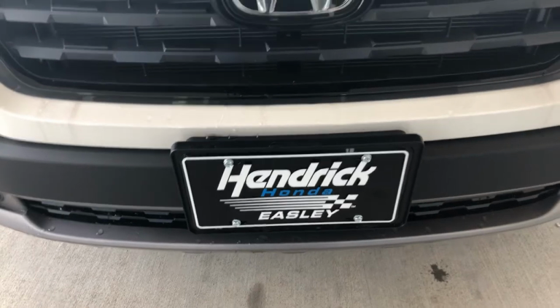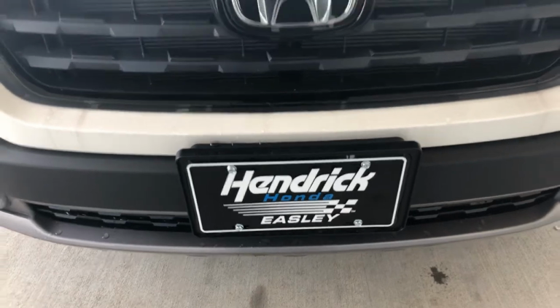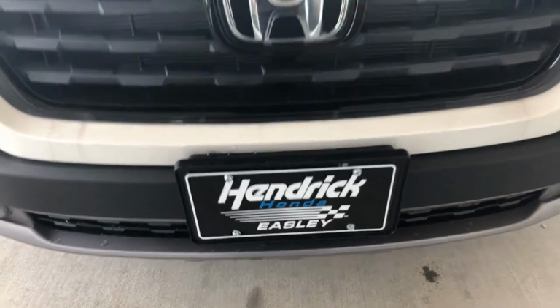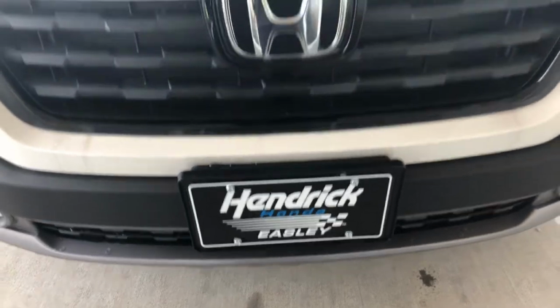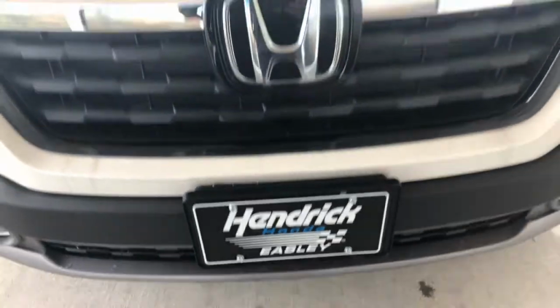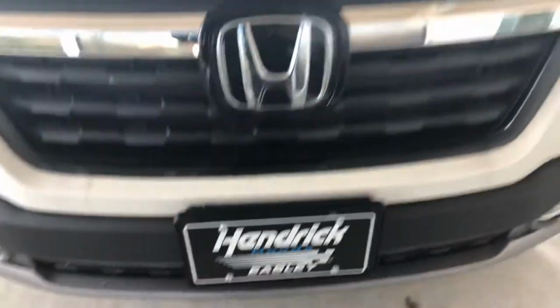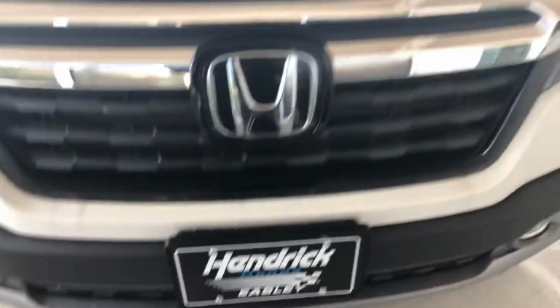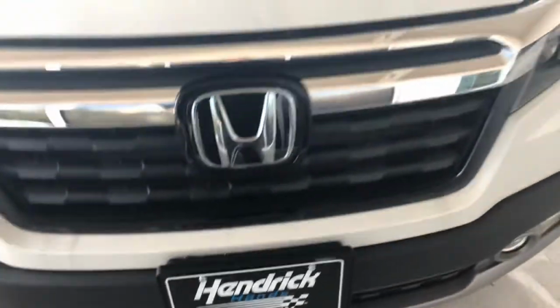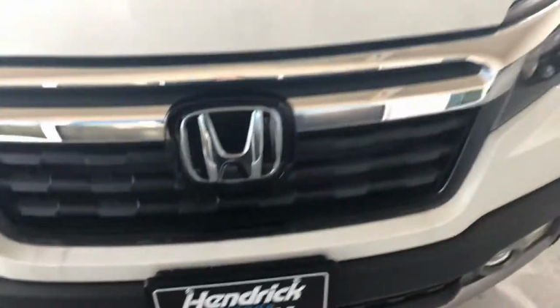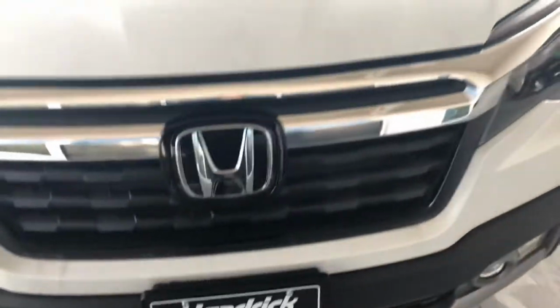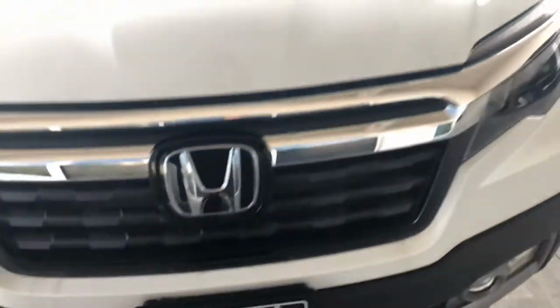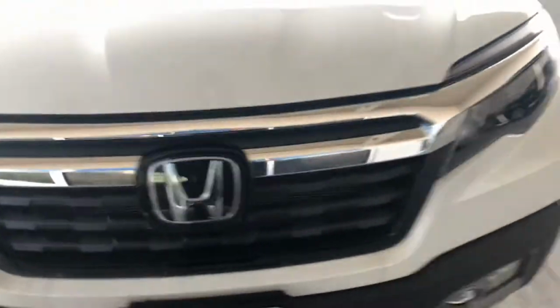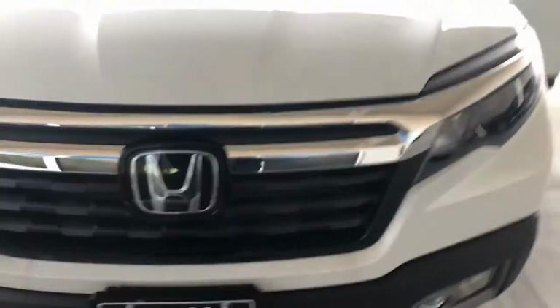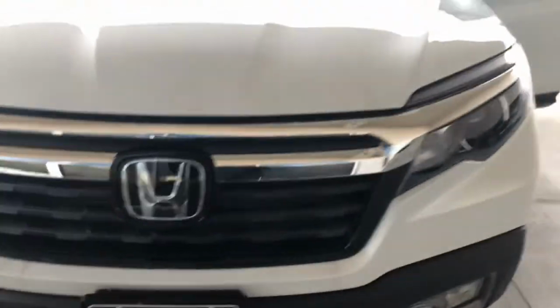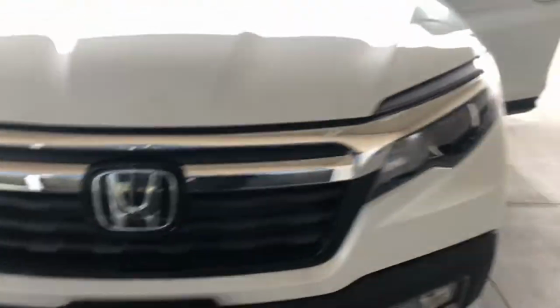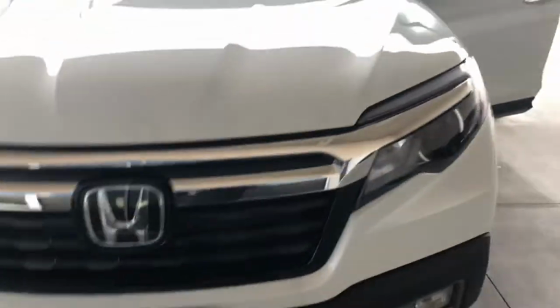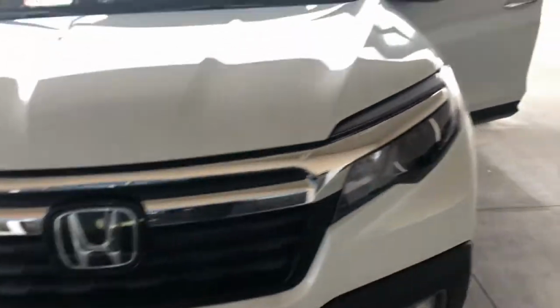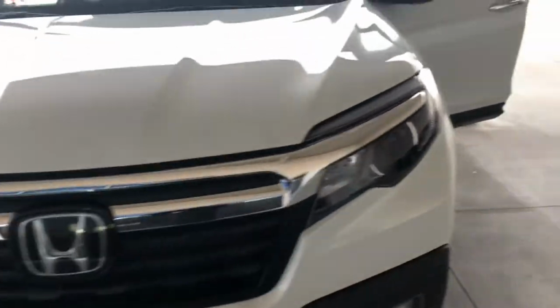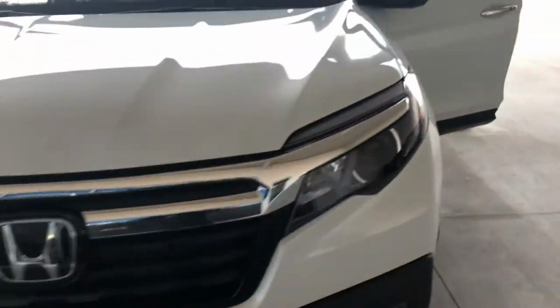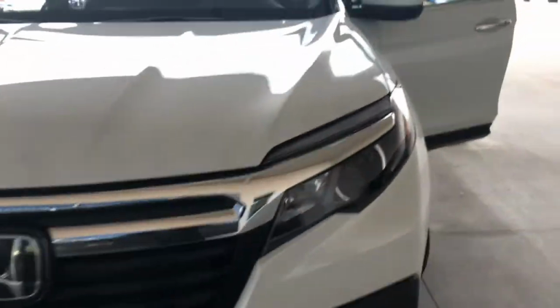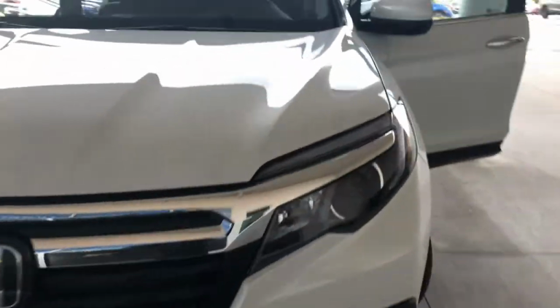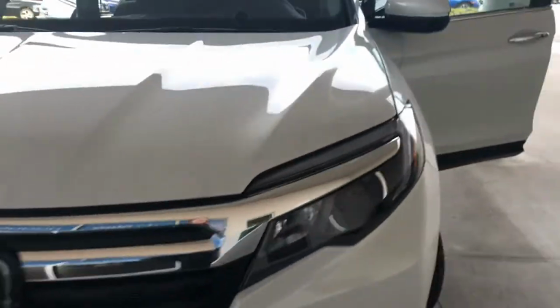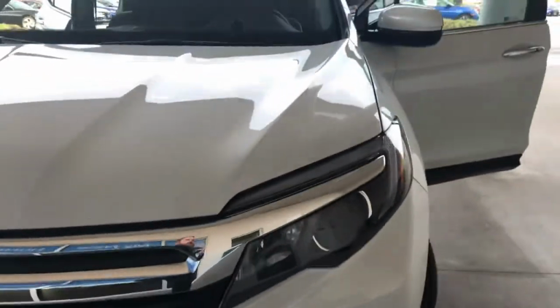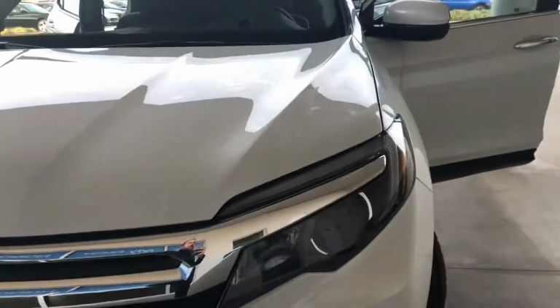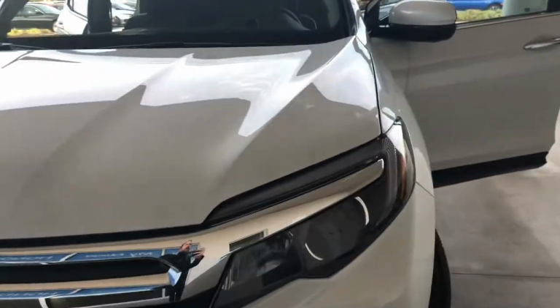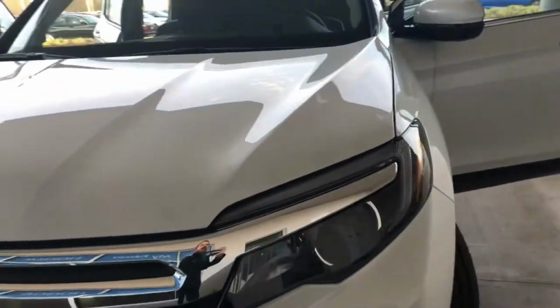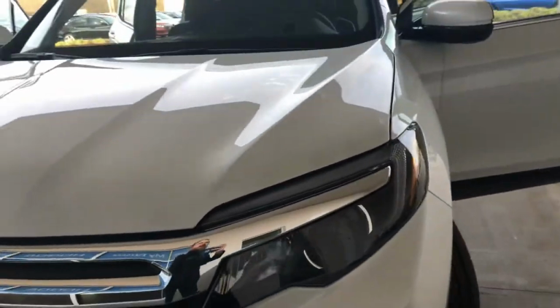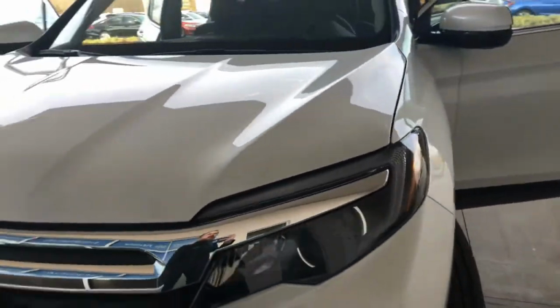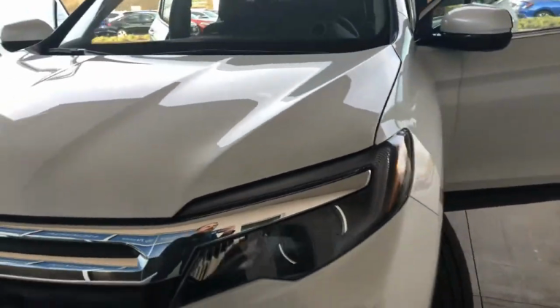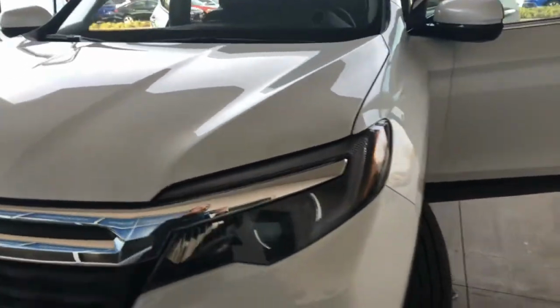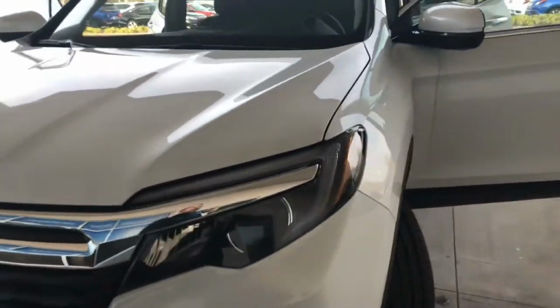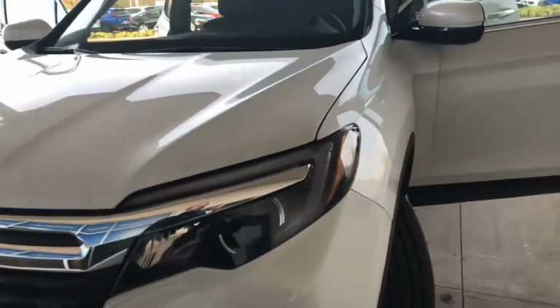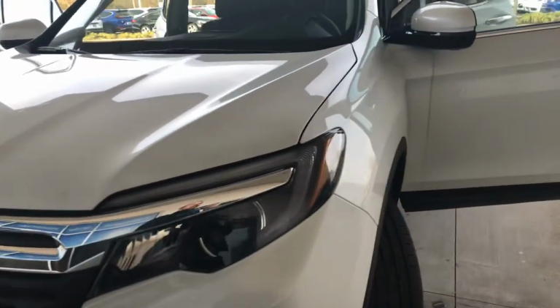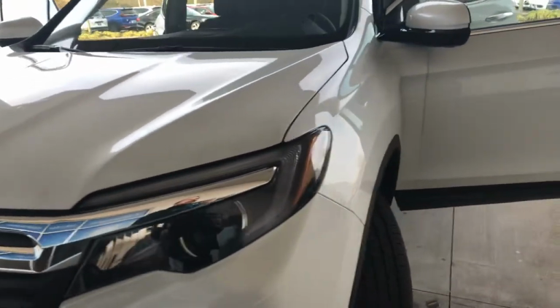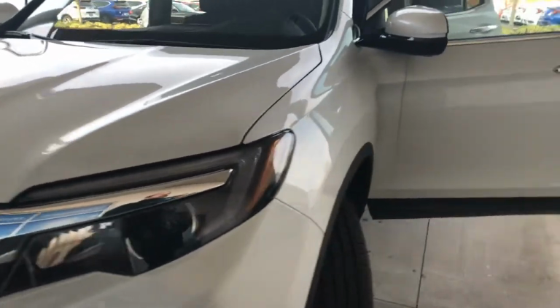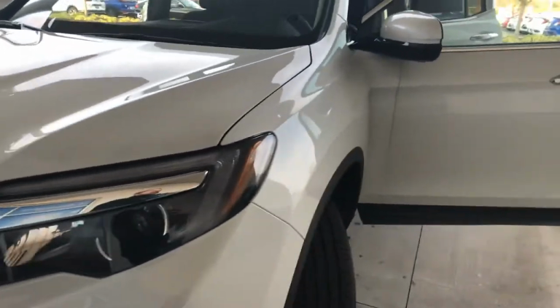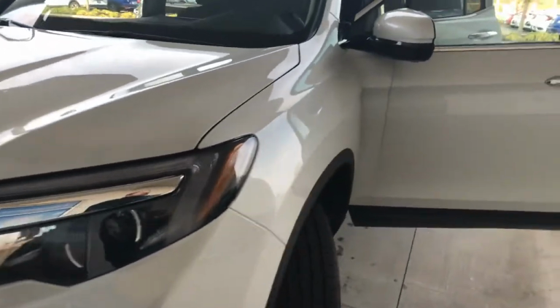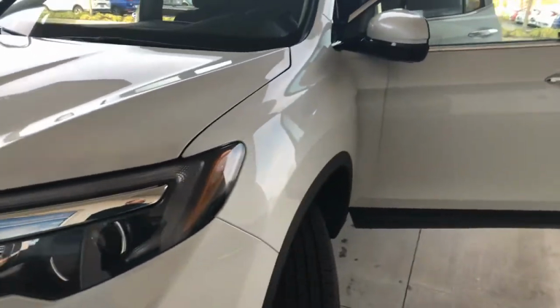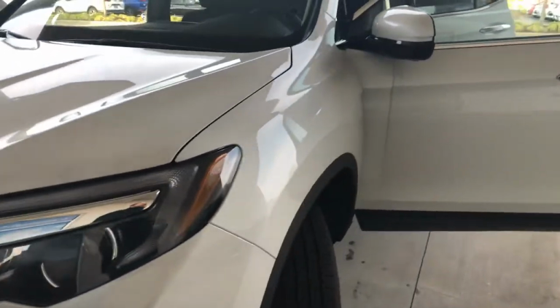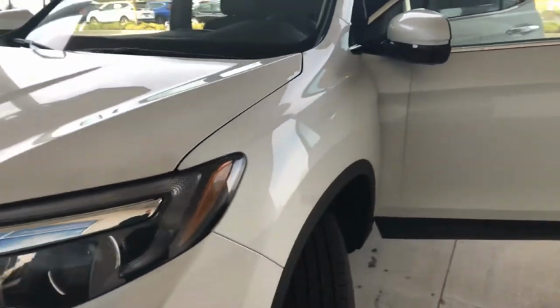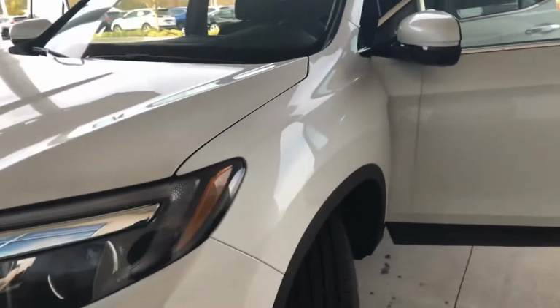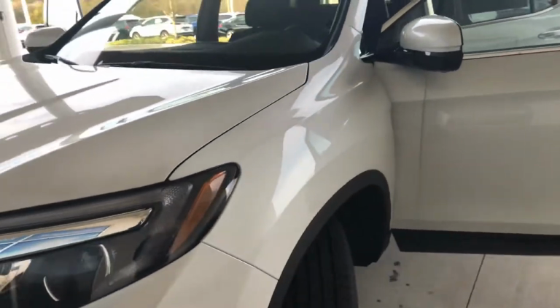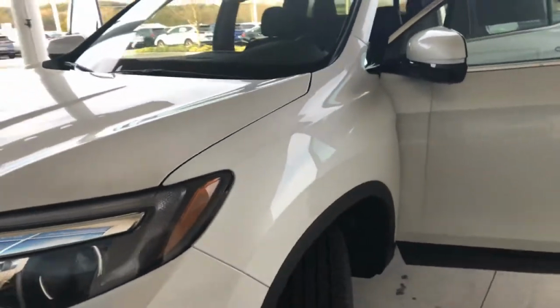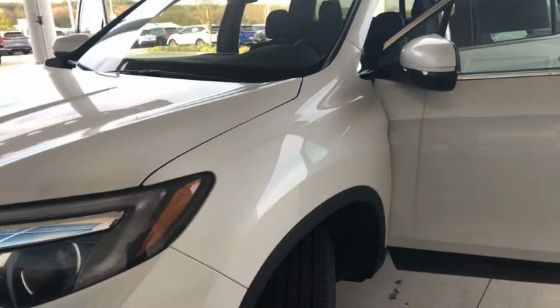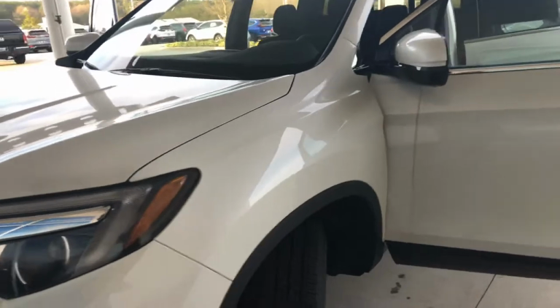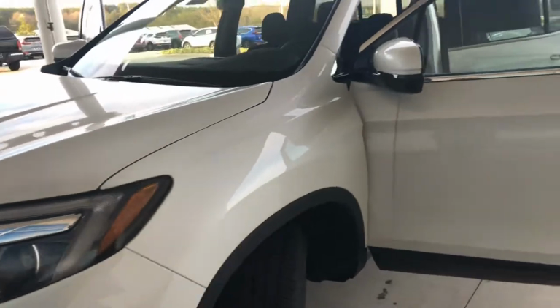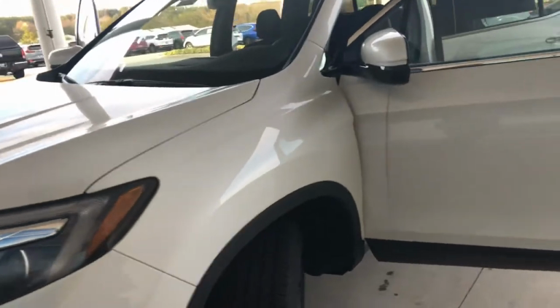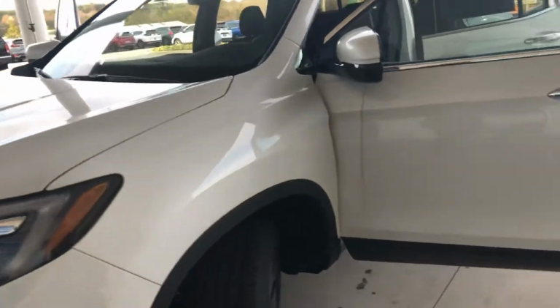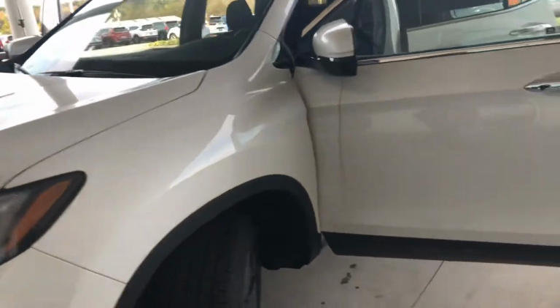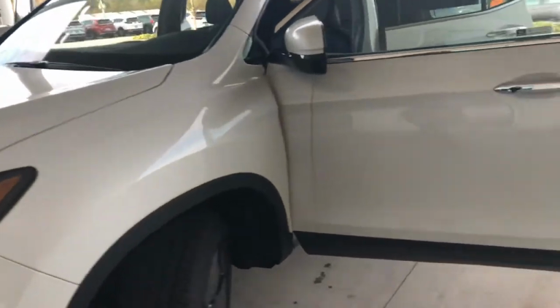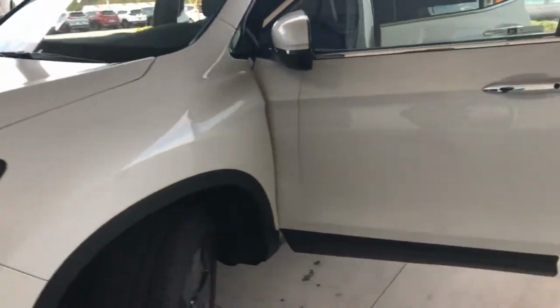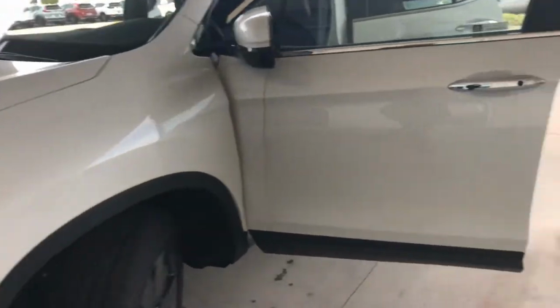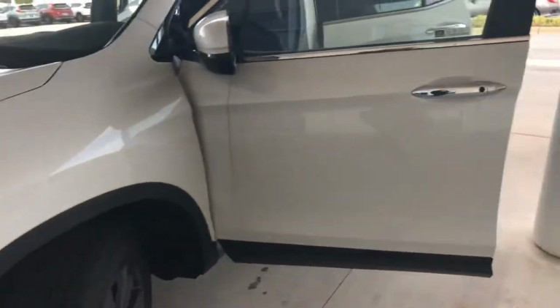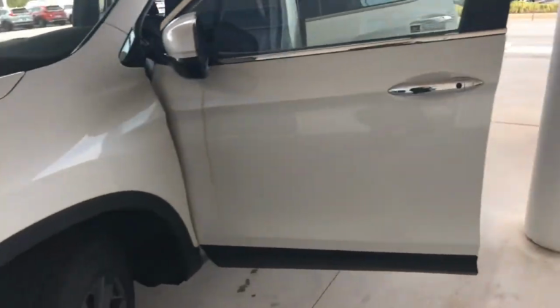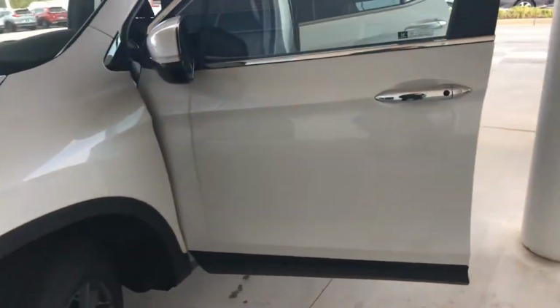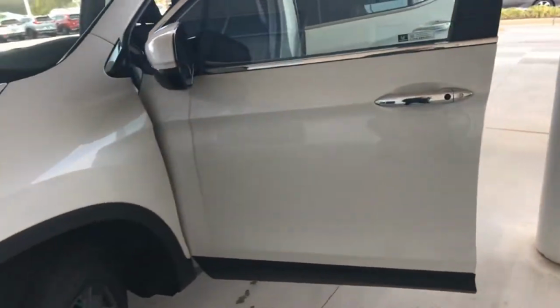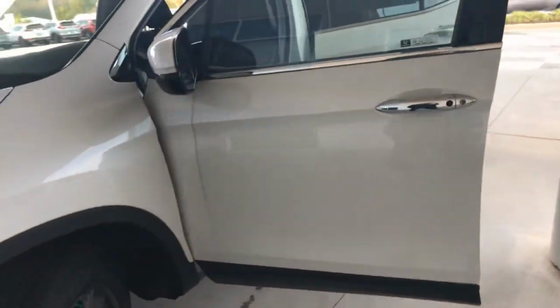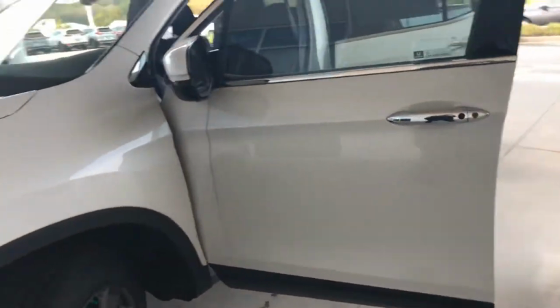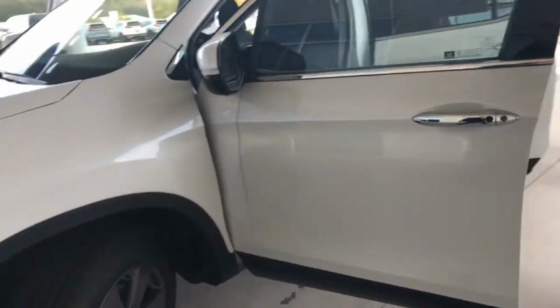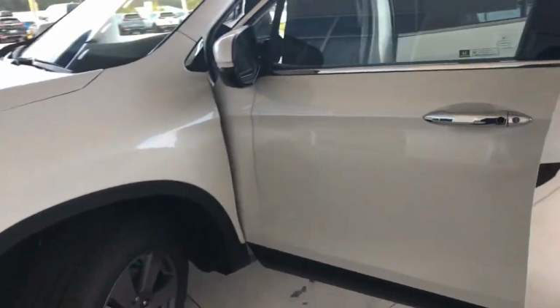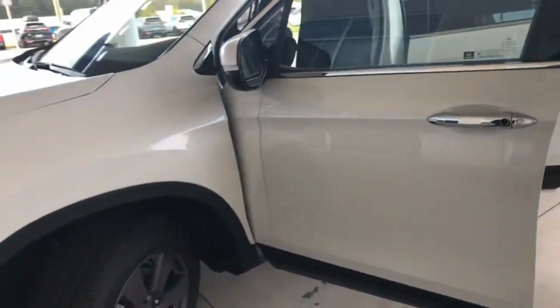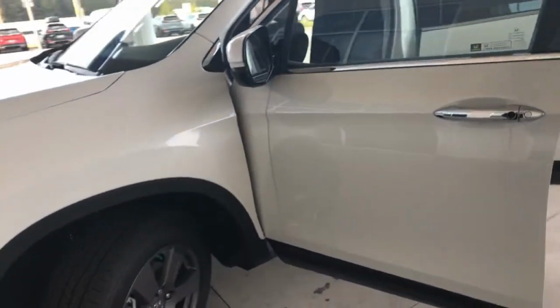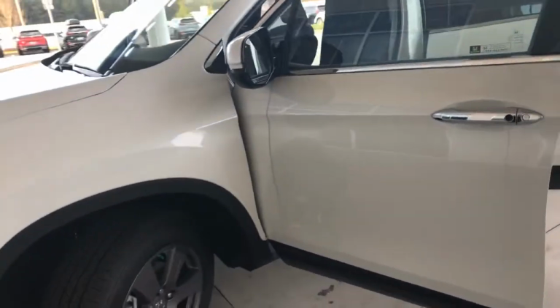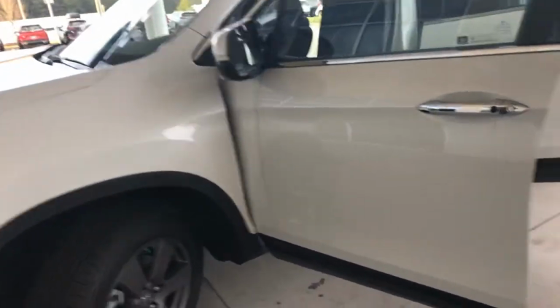David here at Hendrick Honda Easley. Saw your inquiry on the 2020 Honda Ridgeline RTL-E.